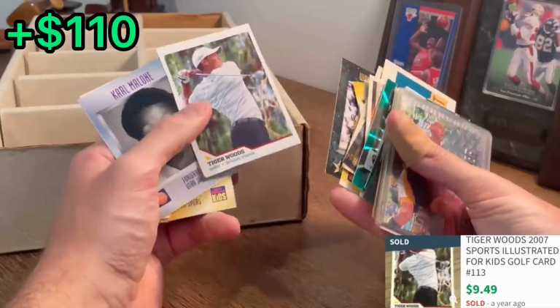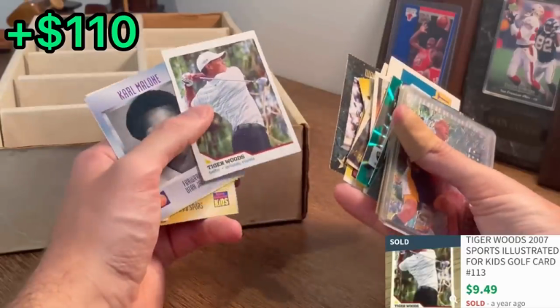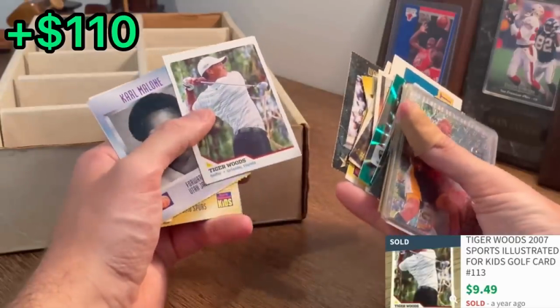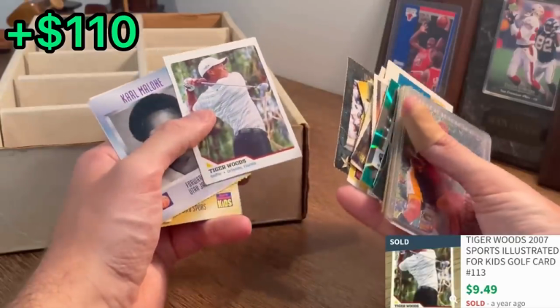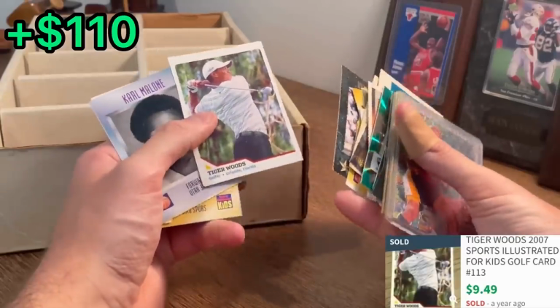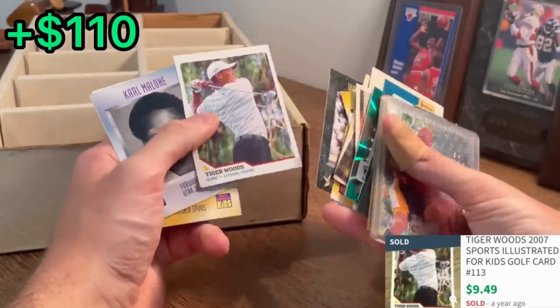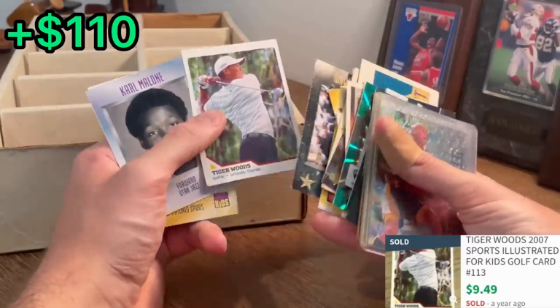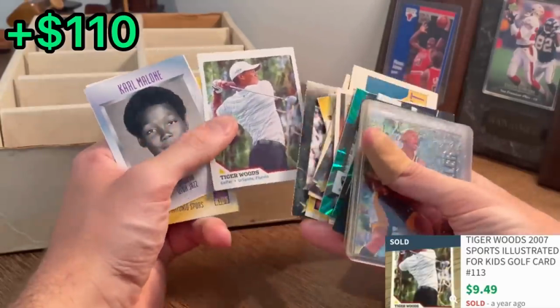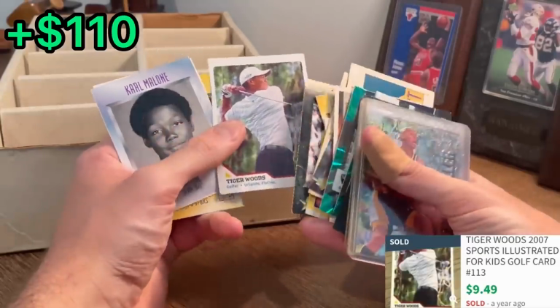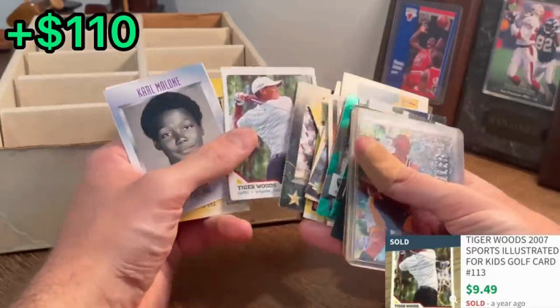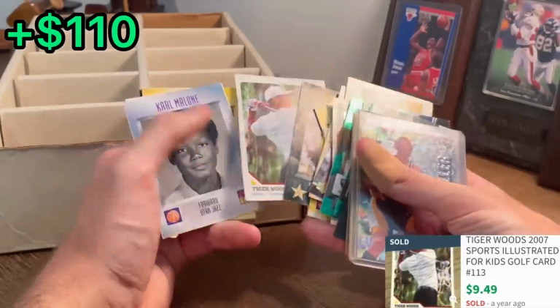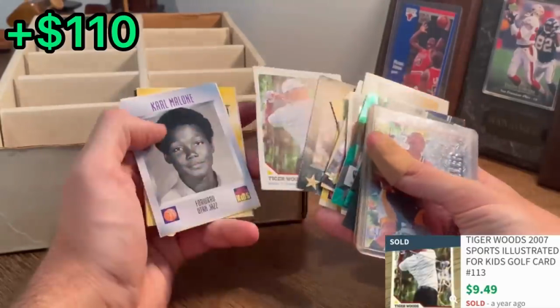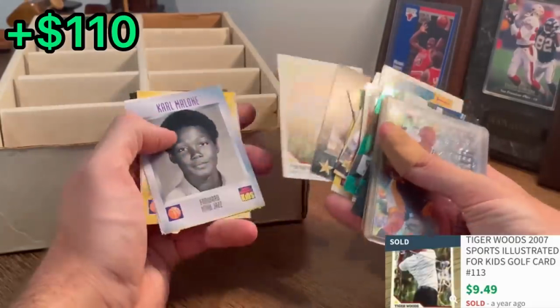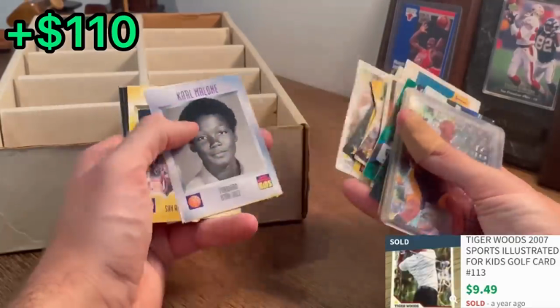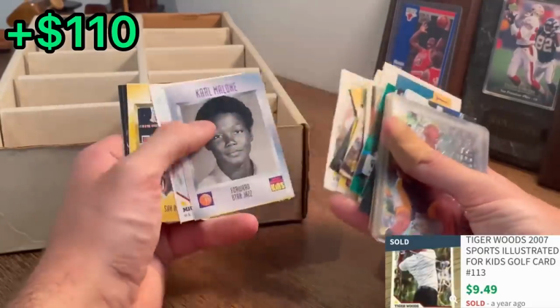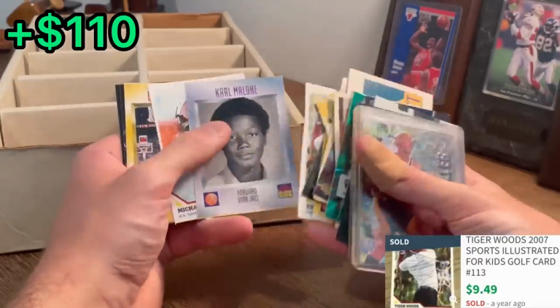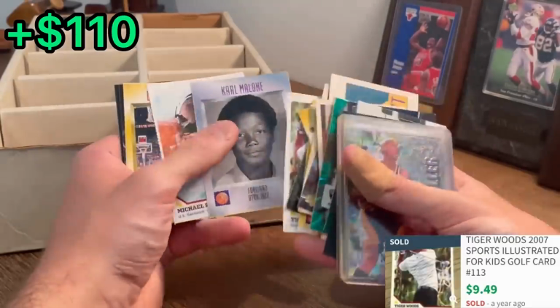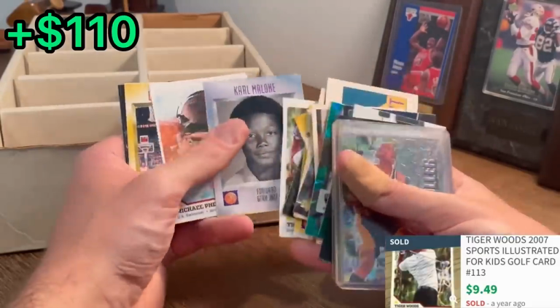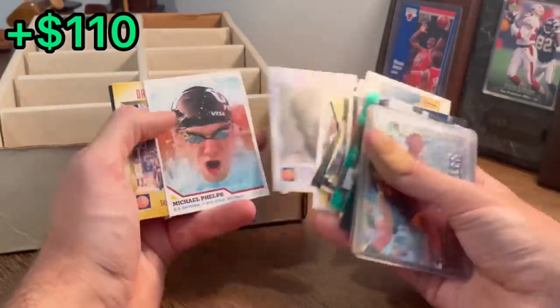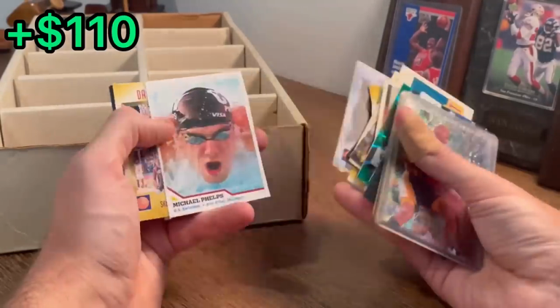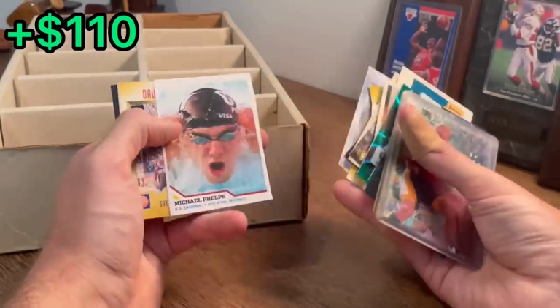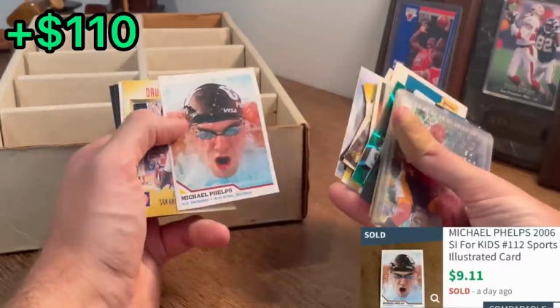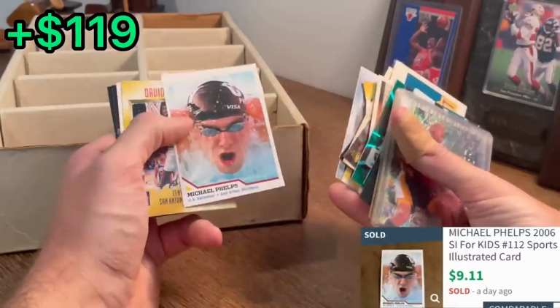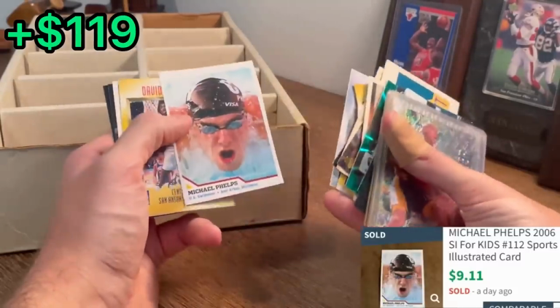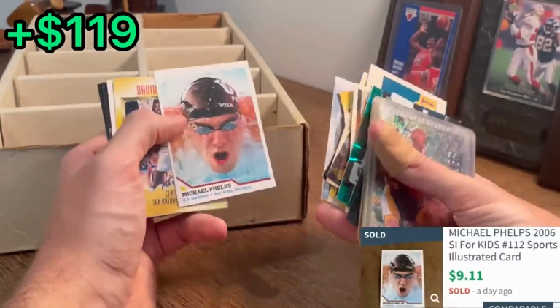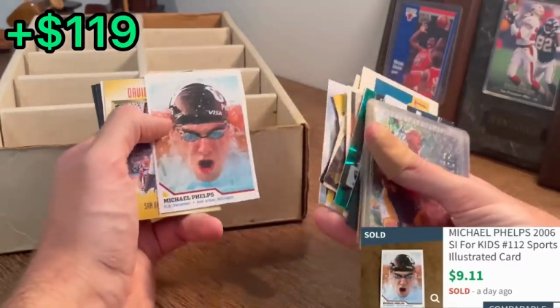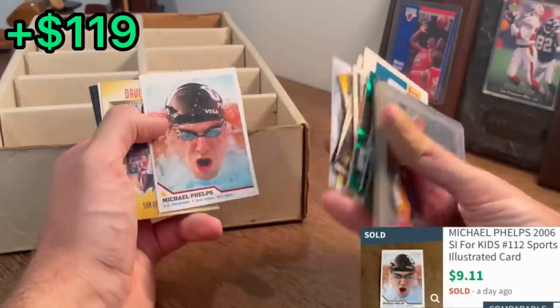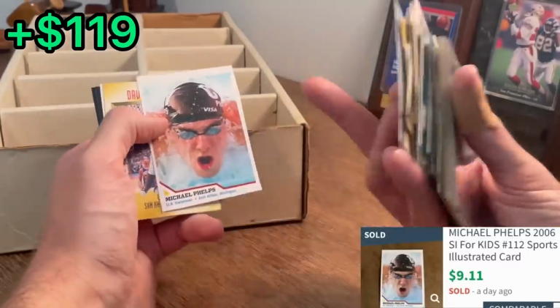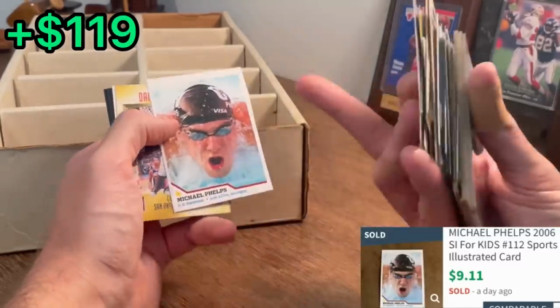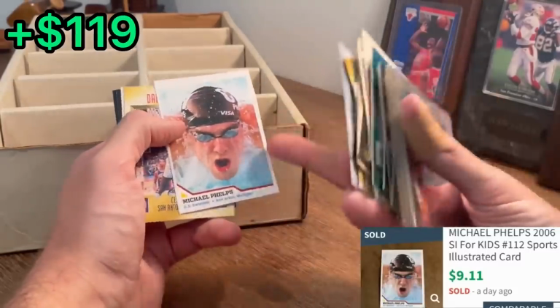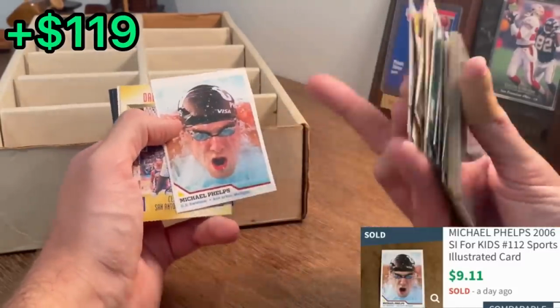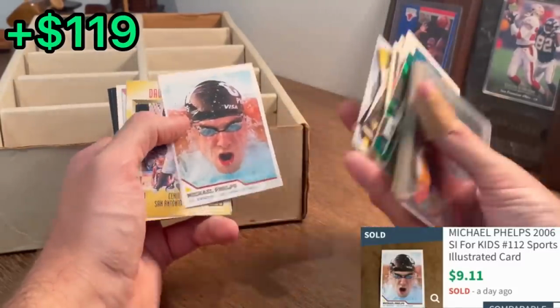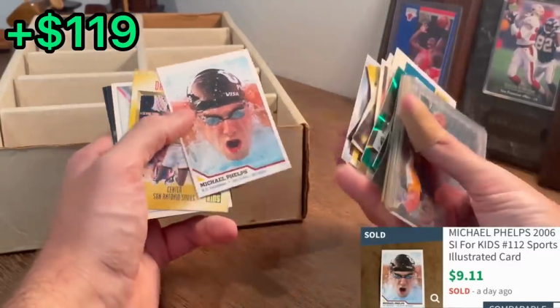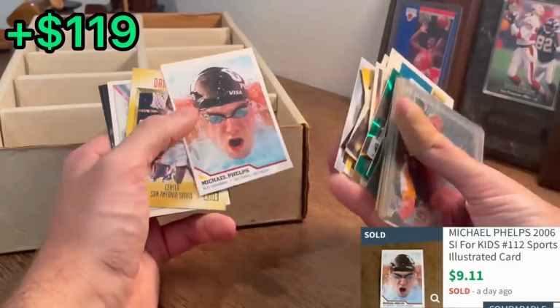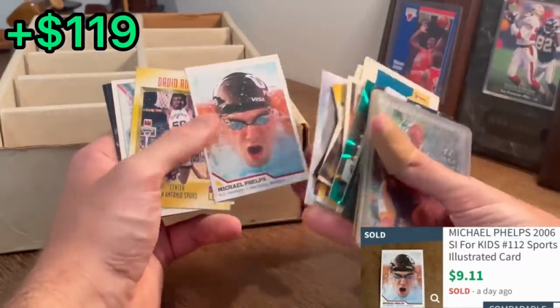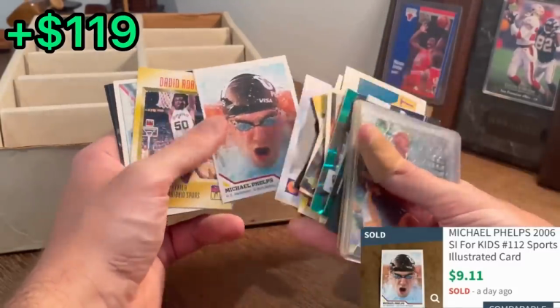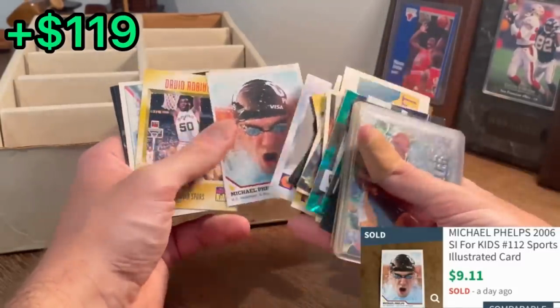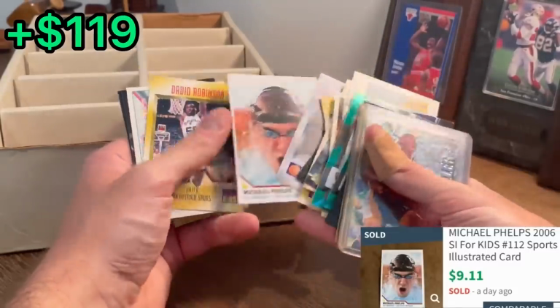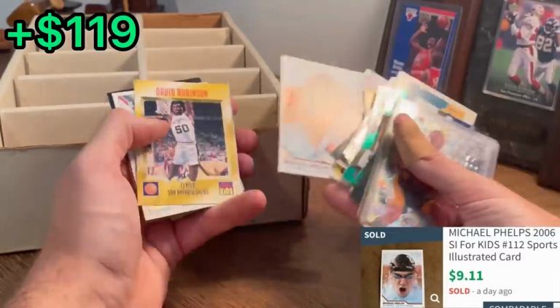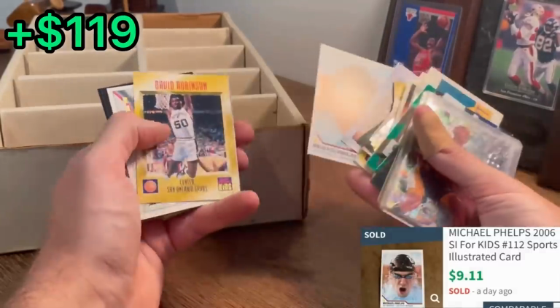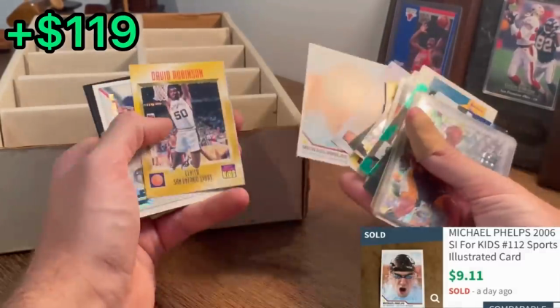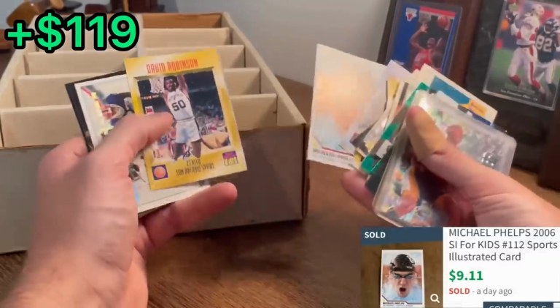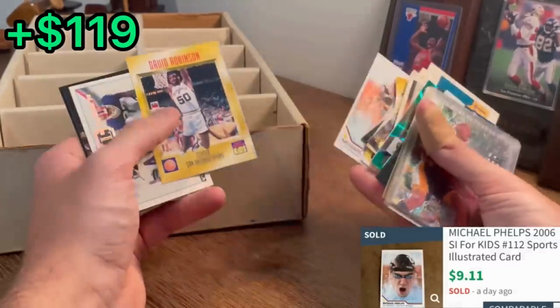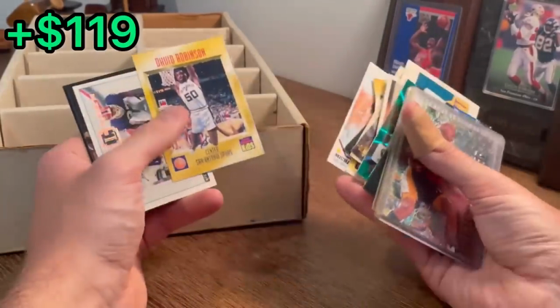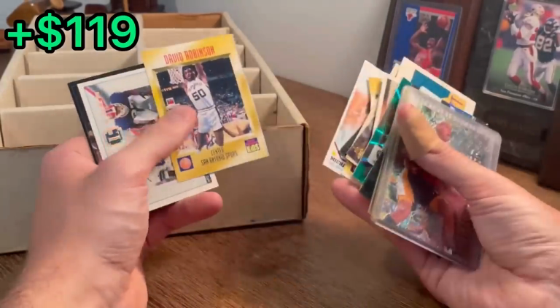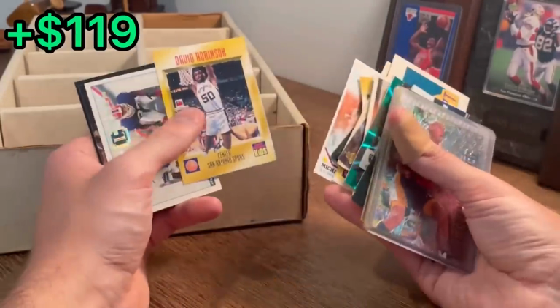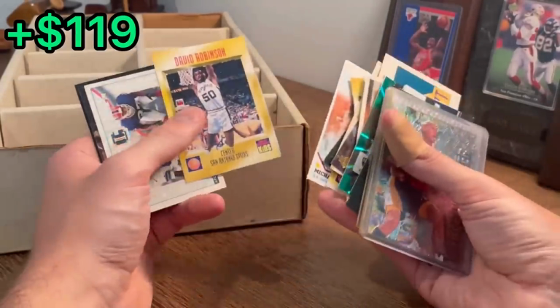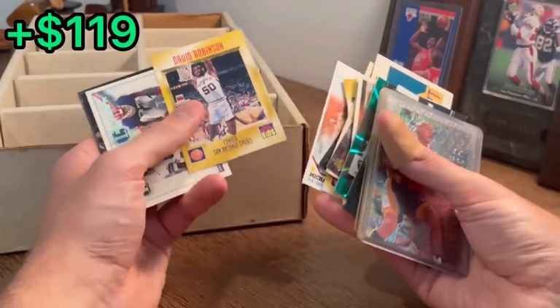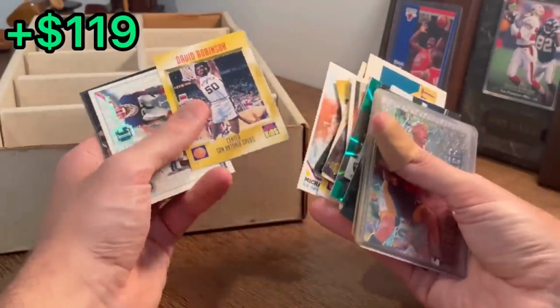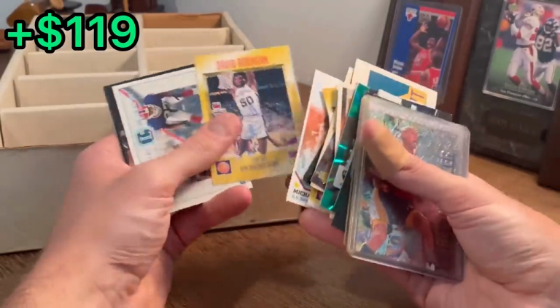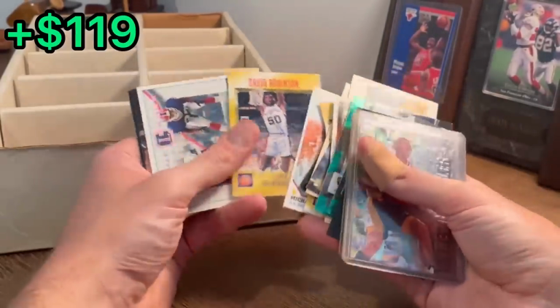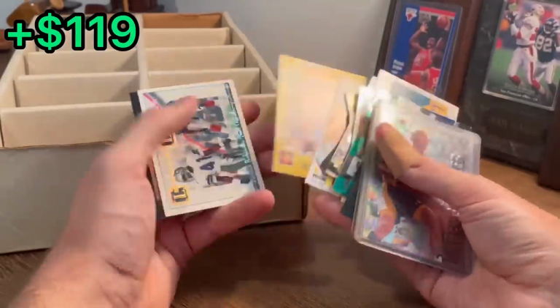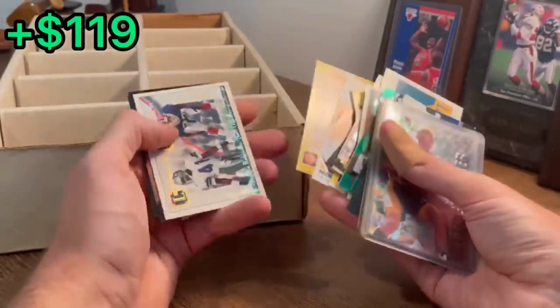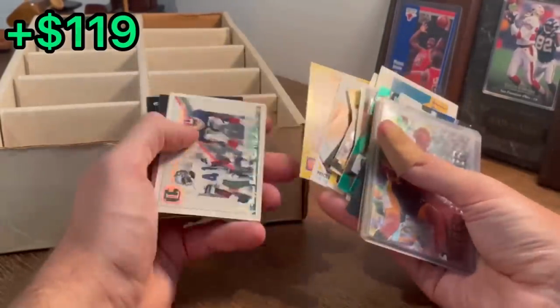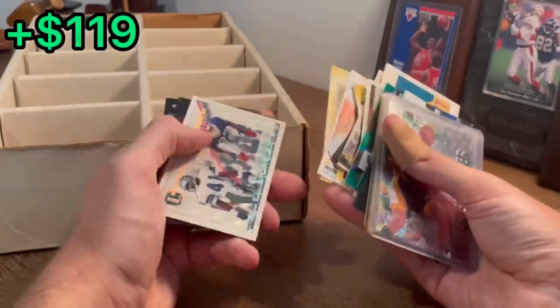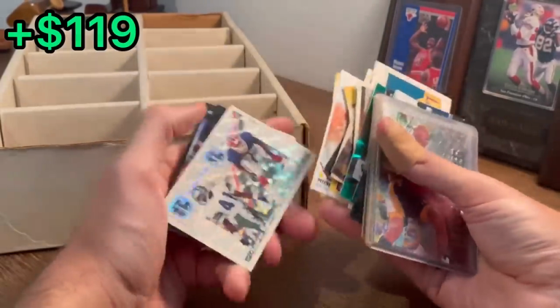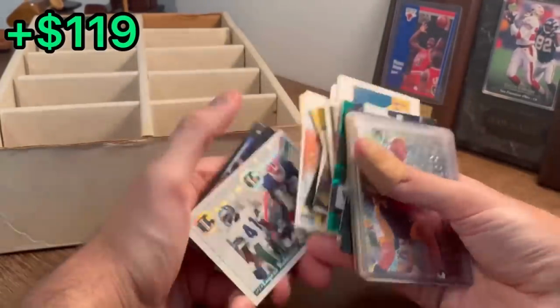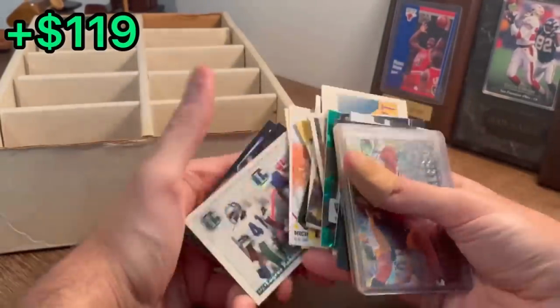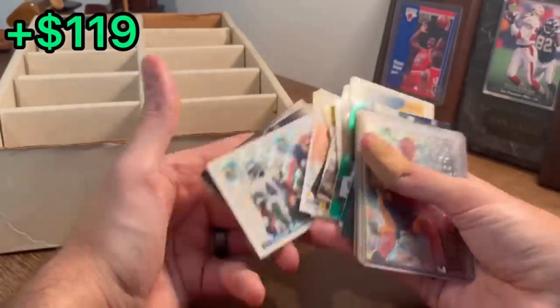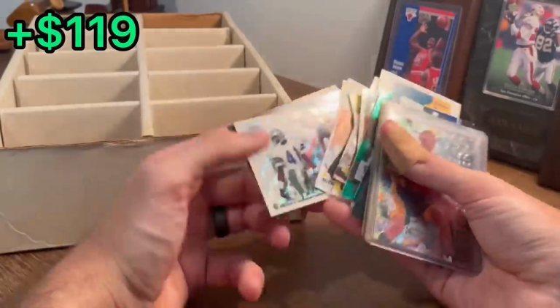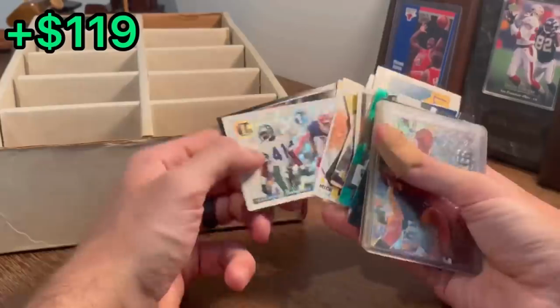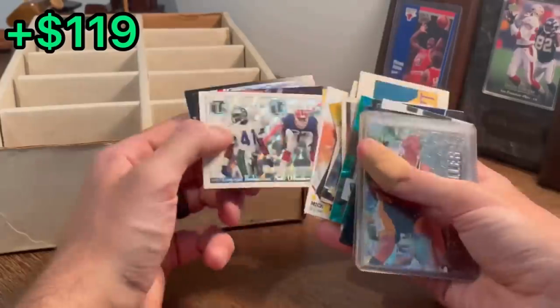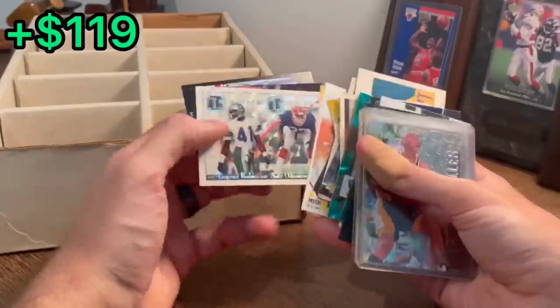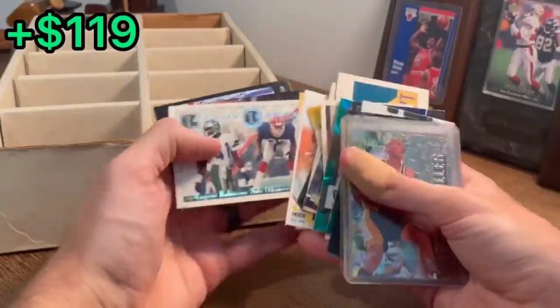Tiger Woods — let's go! Karl Malone. Michael Phelps, the GOAT. David Robinson — nice, the Admiral.